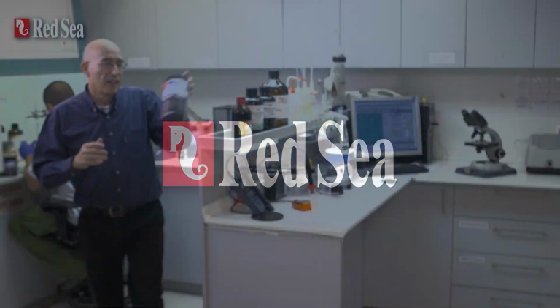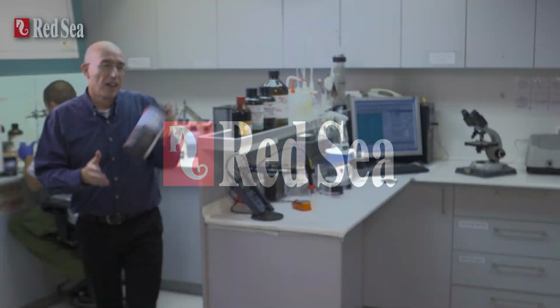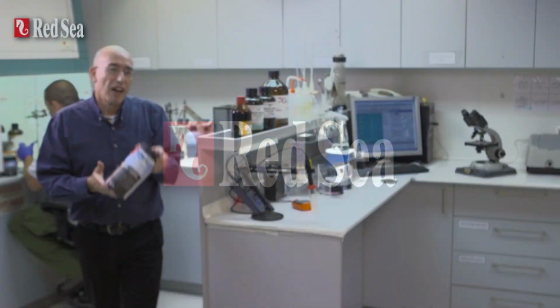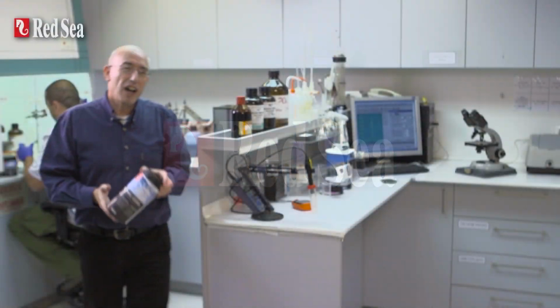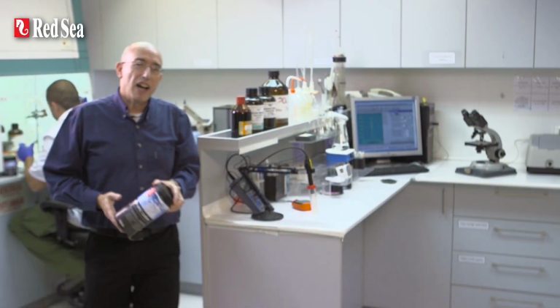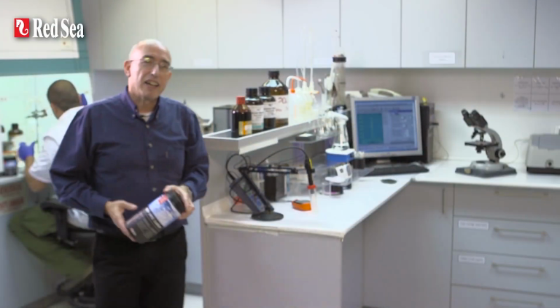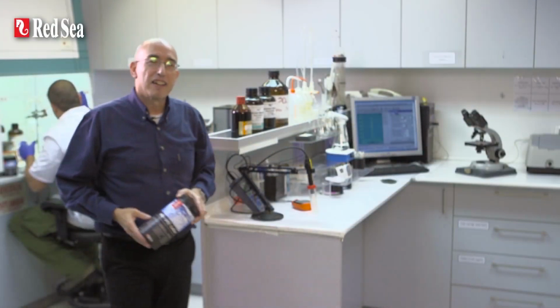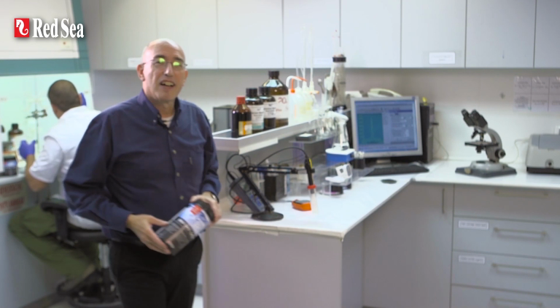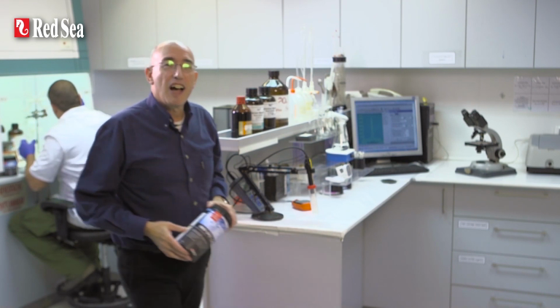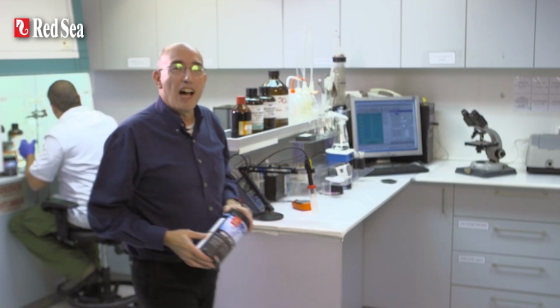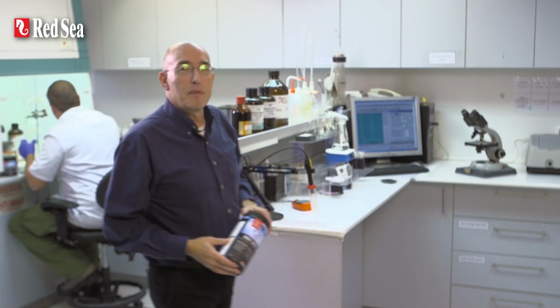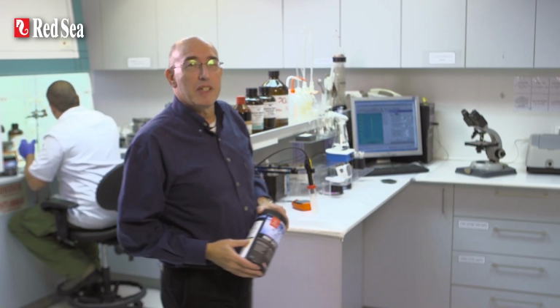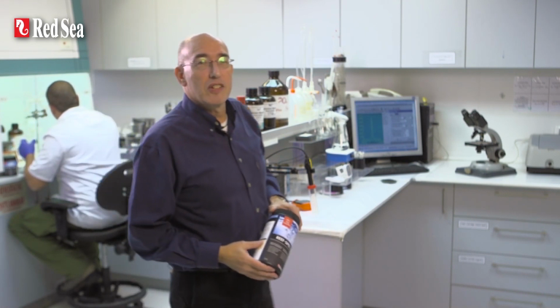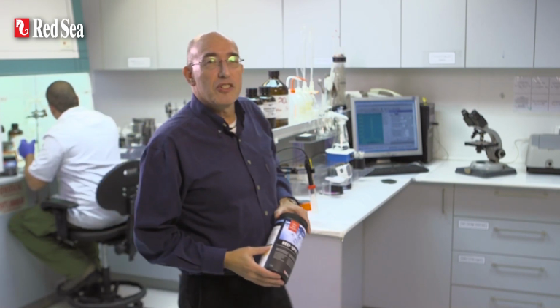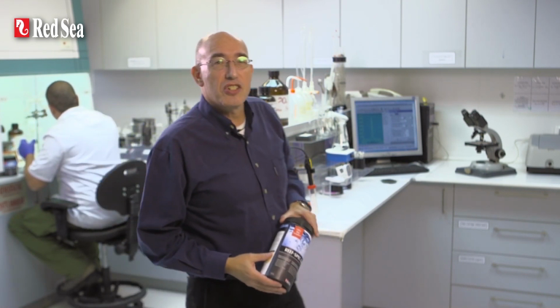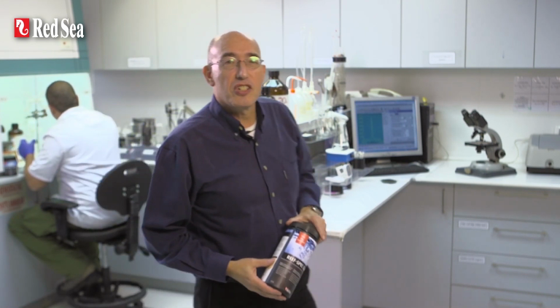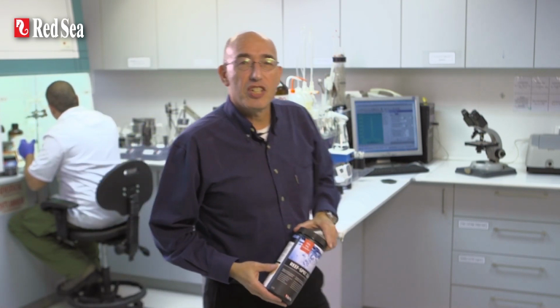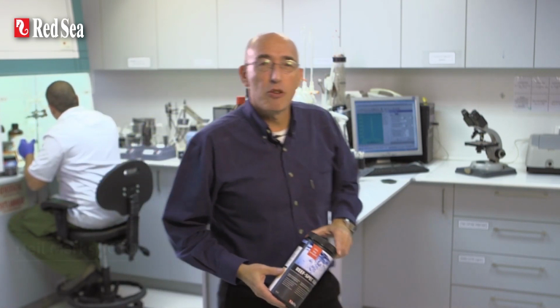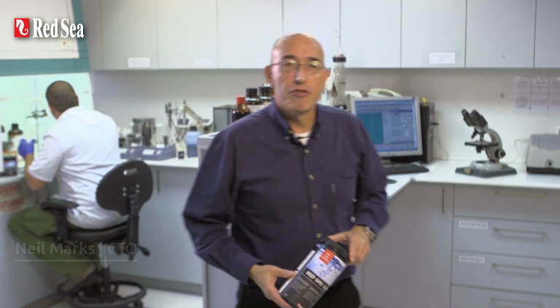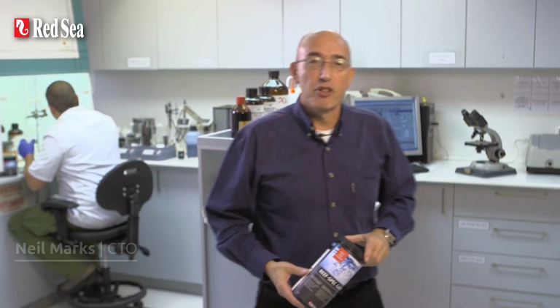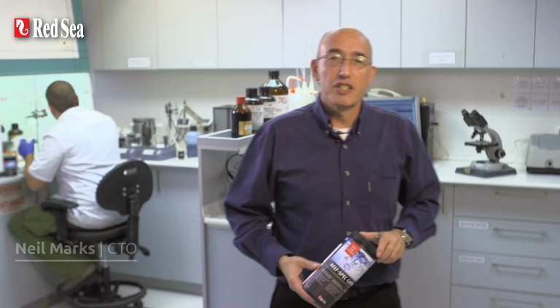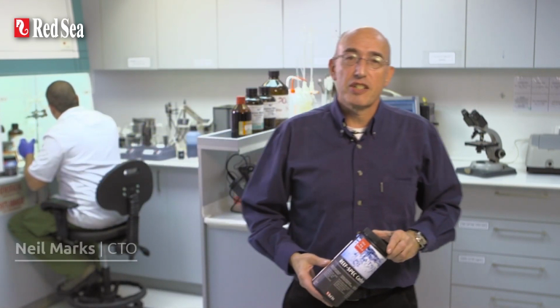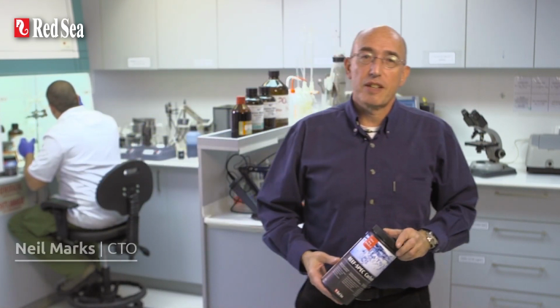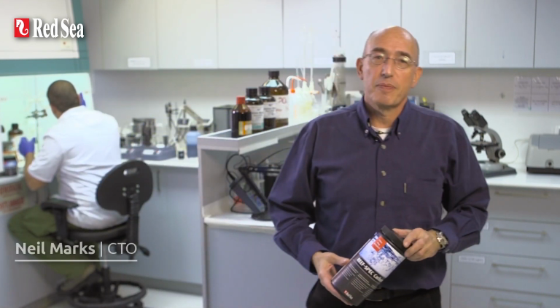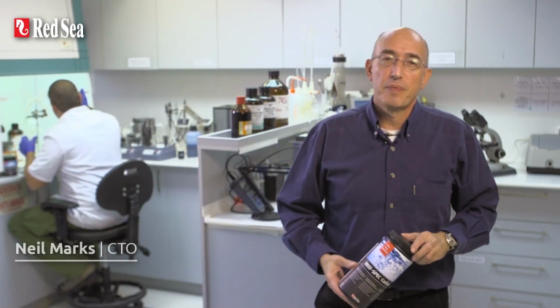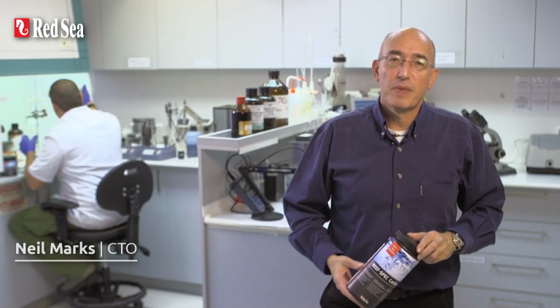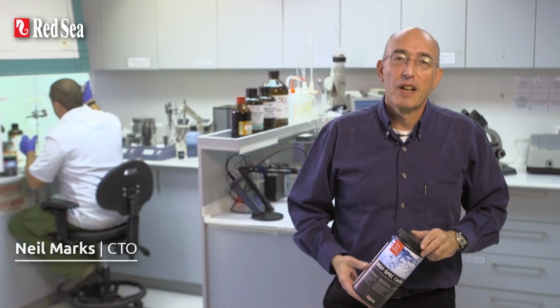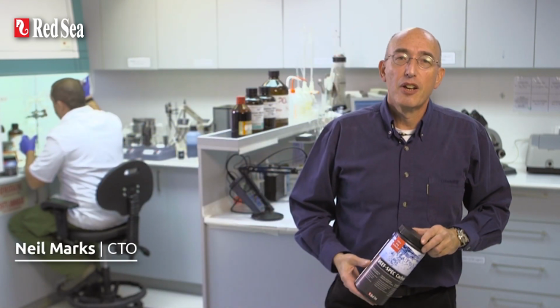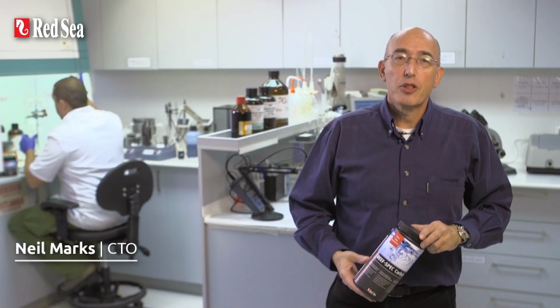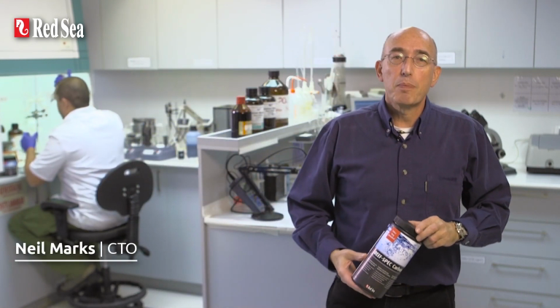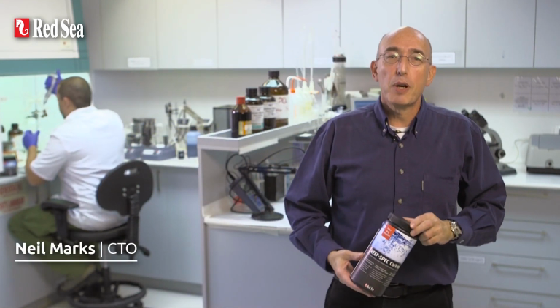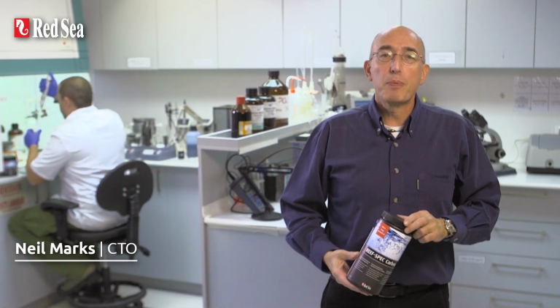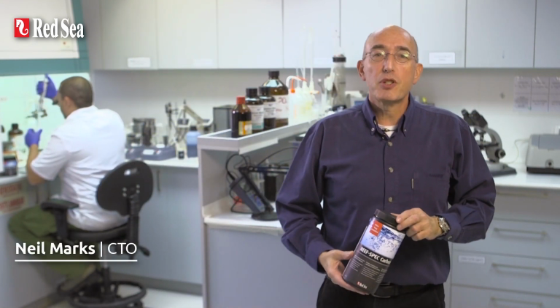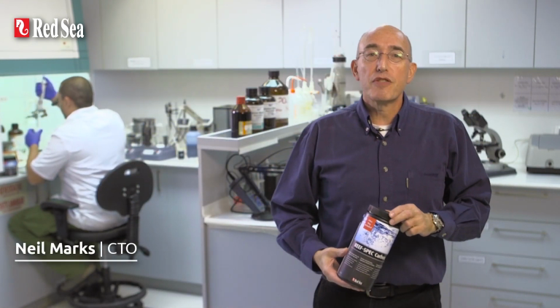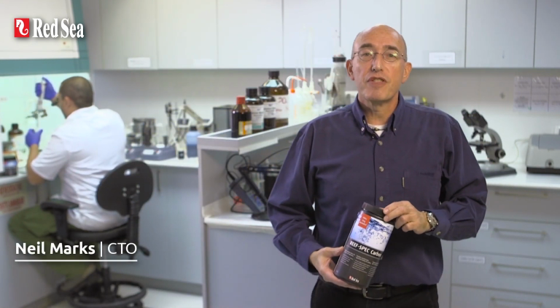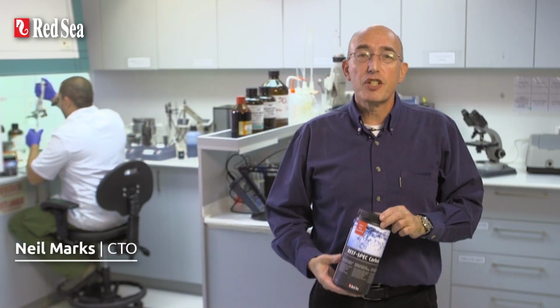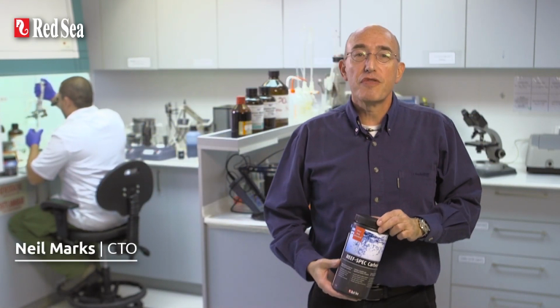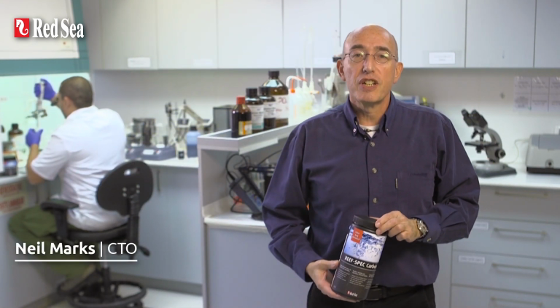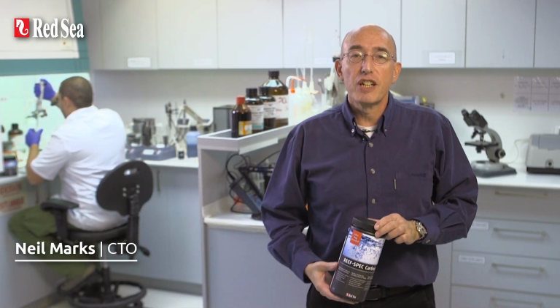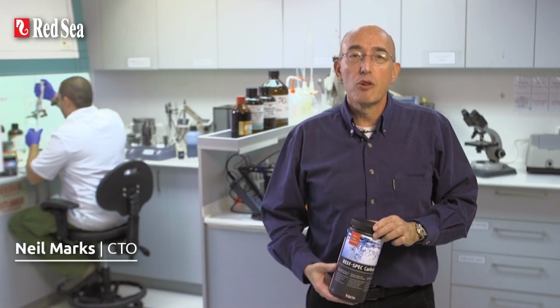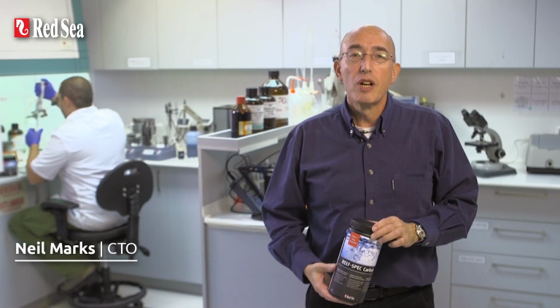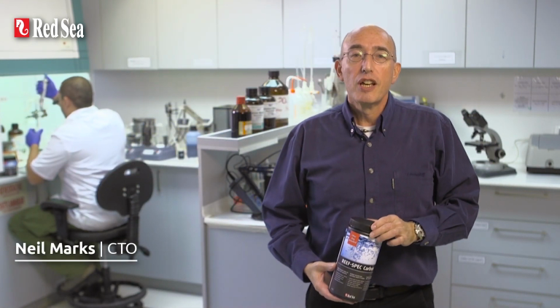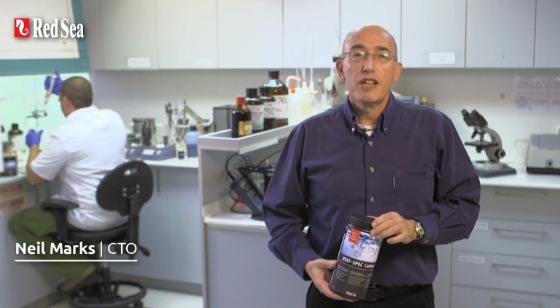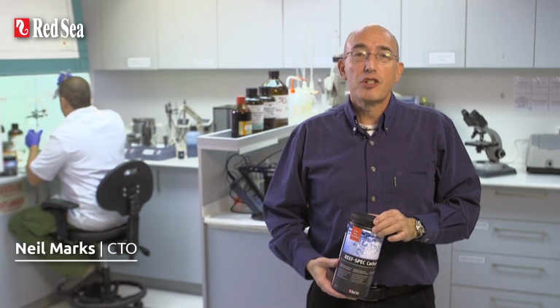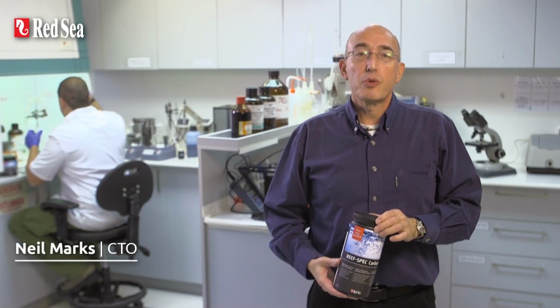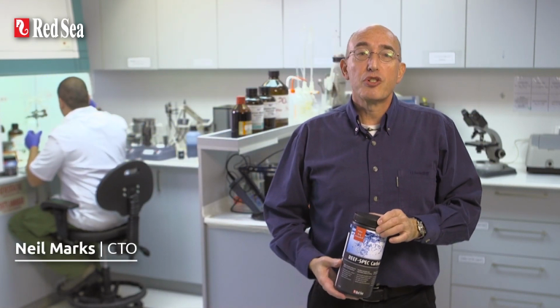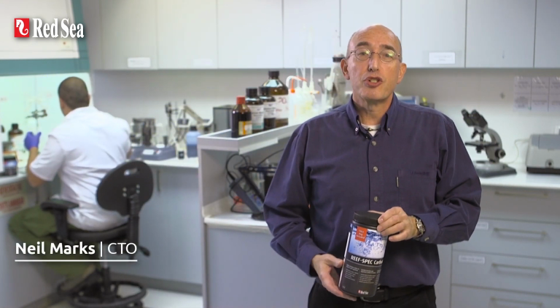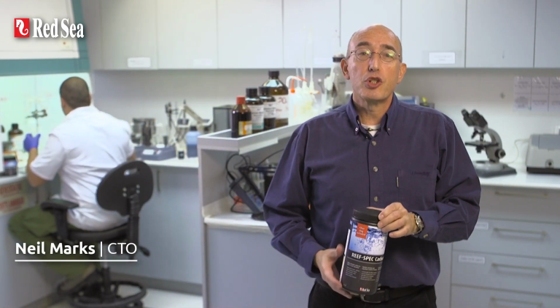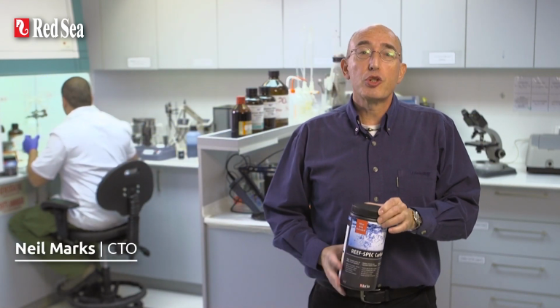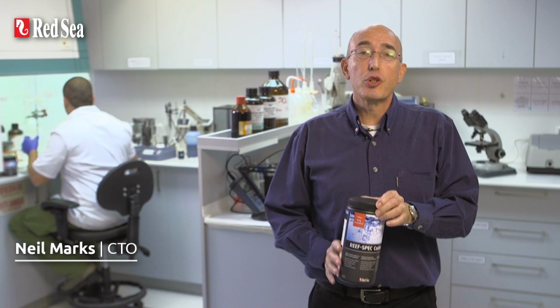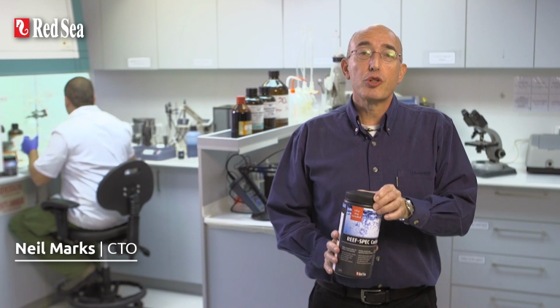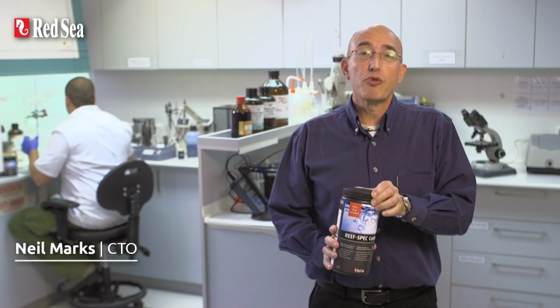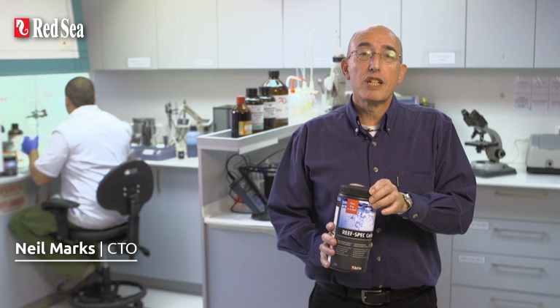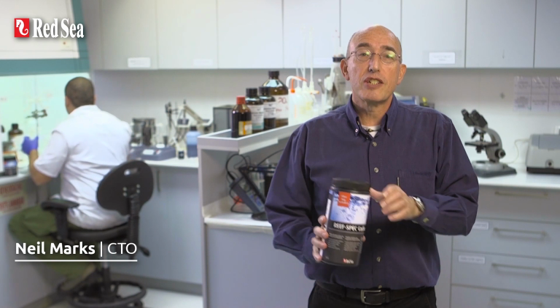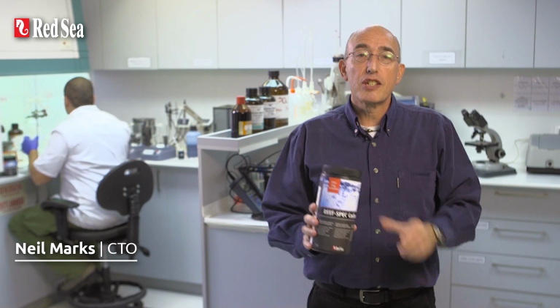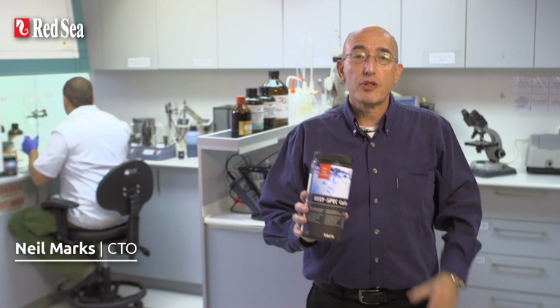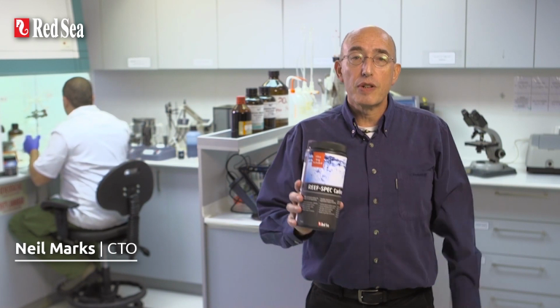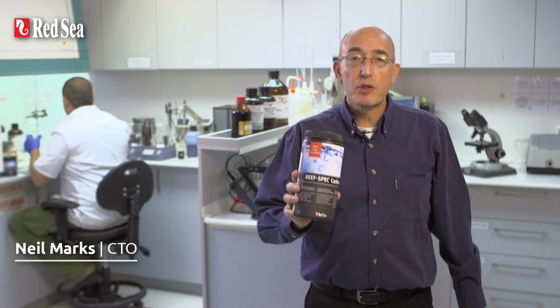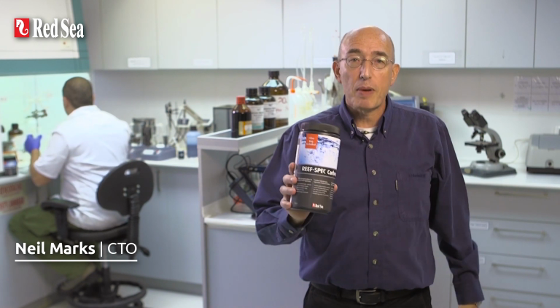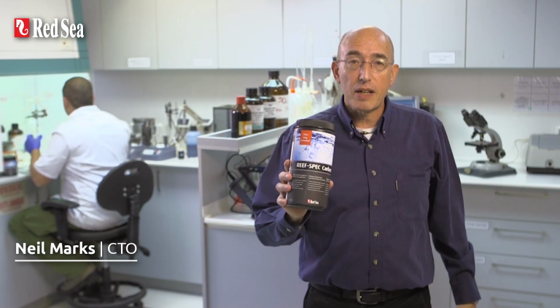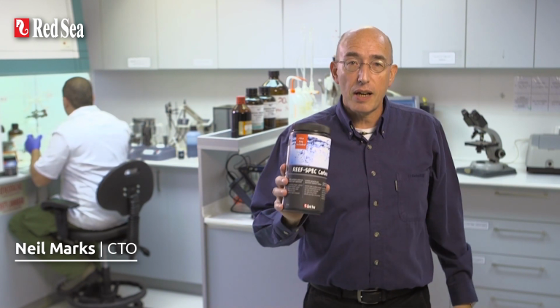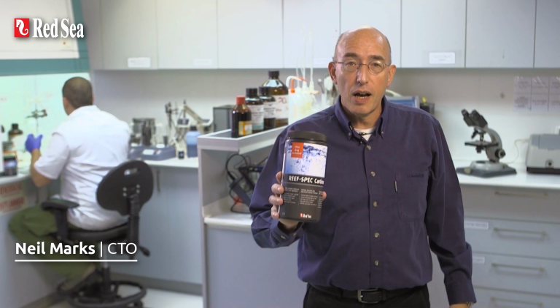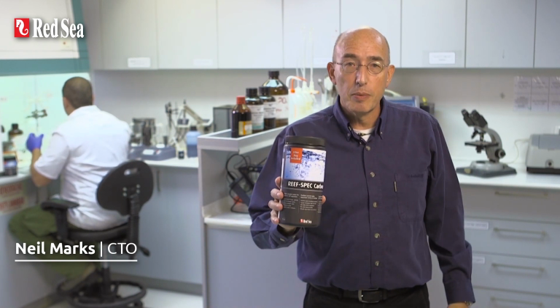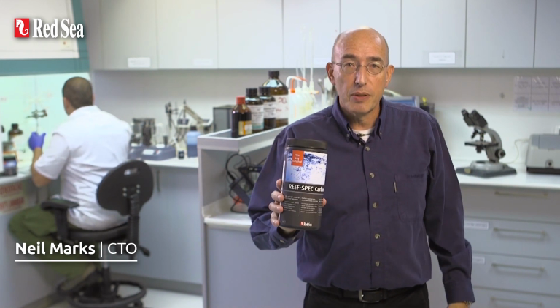Hi, I'm Neil, CTO of Redsea. The purpose of this video is to introduce you to Redsea's ReefSpec Carbon.